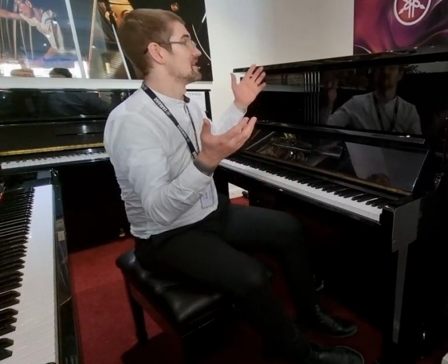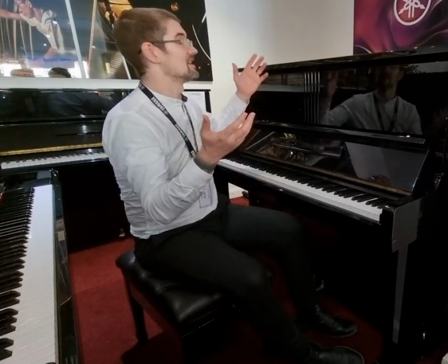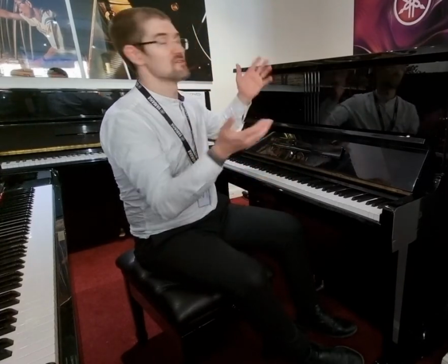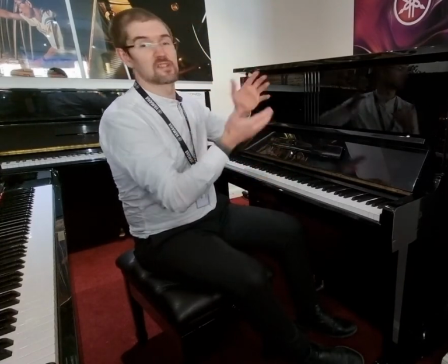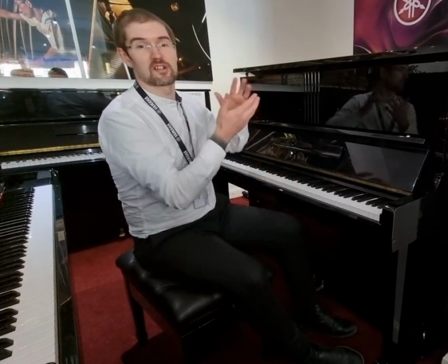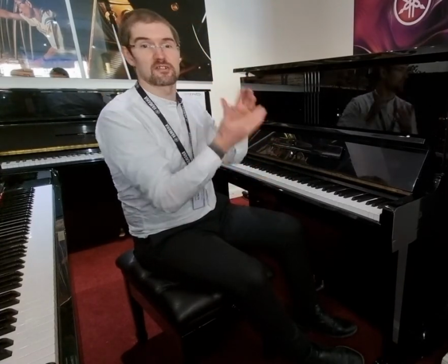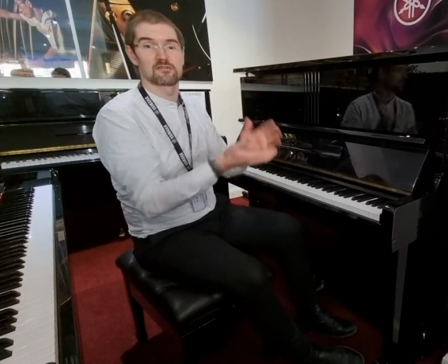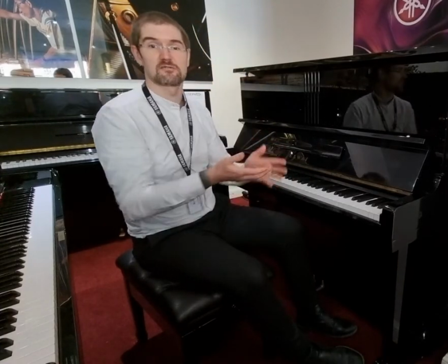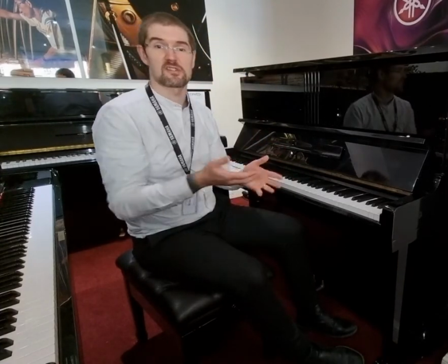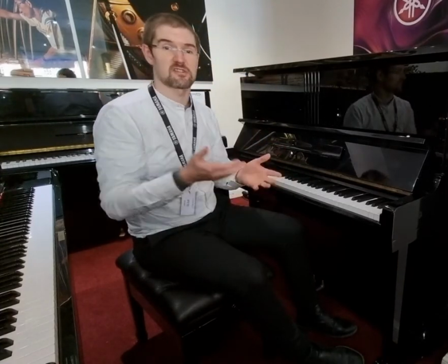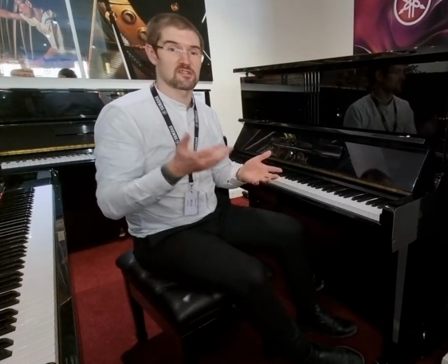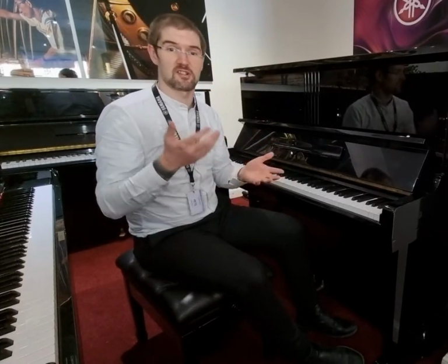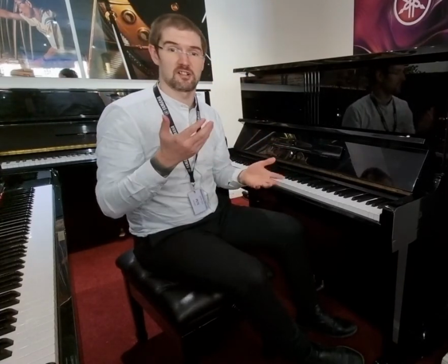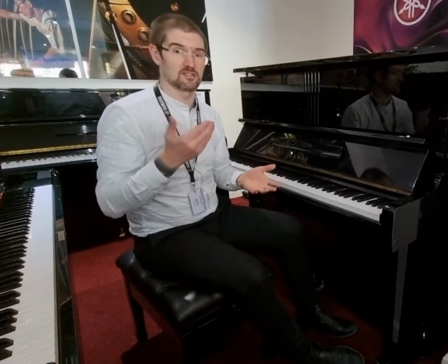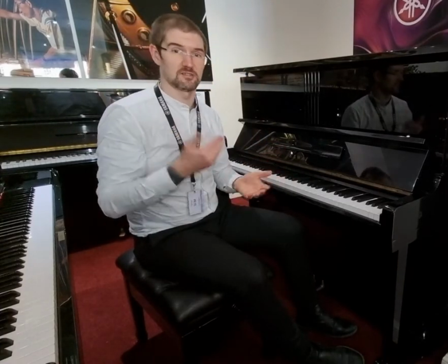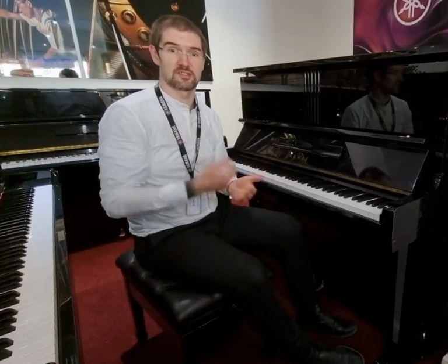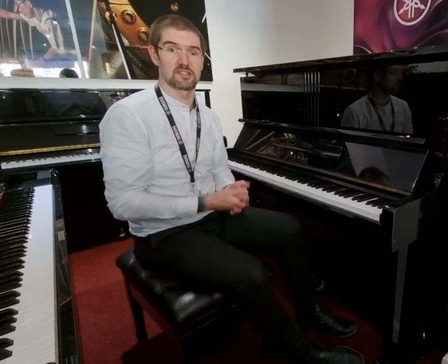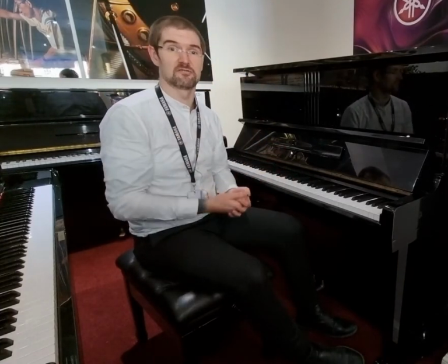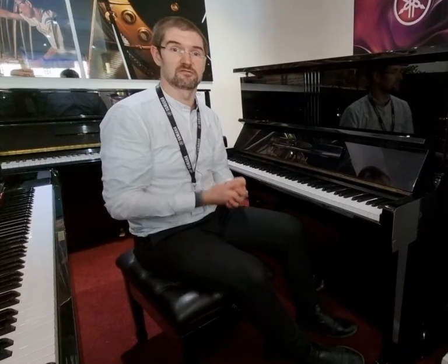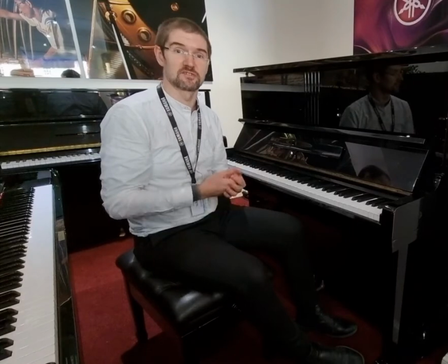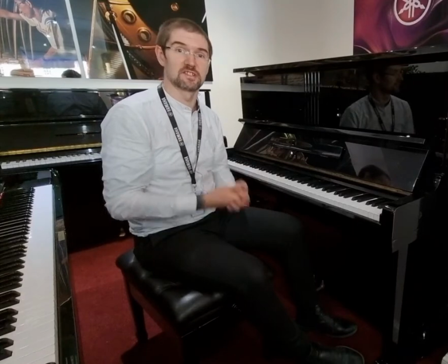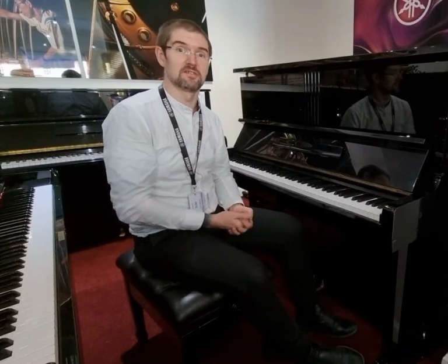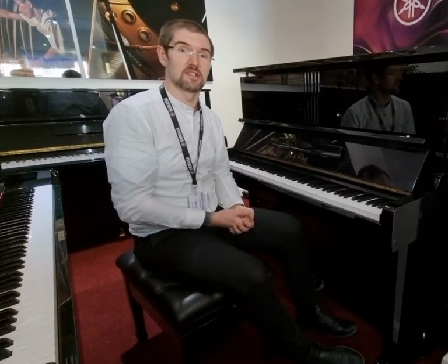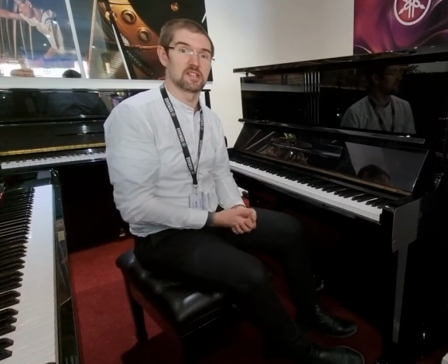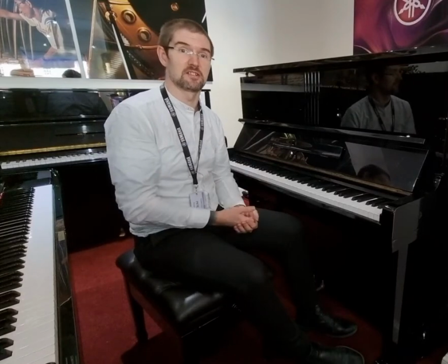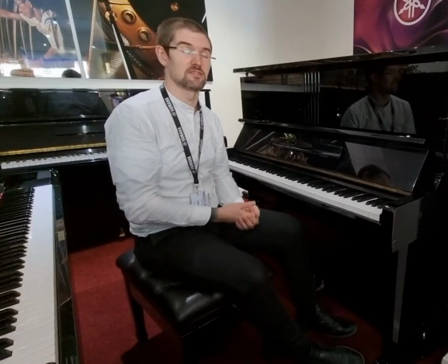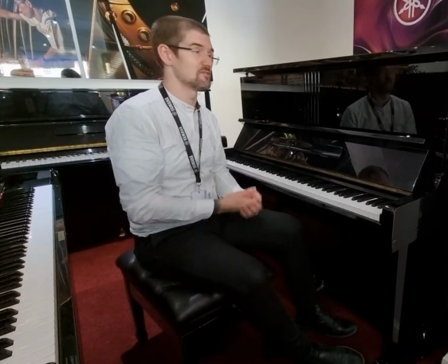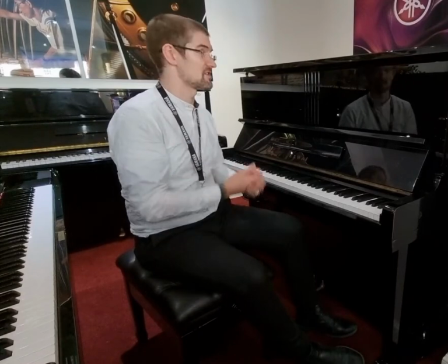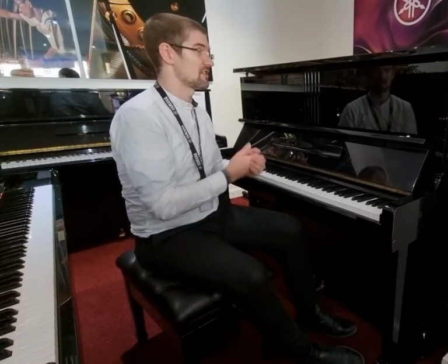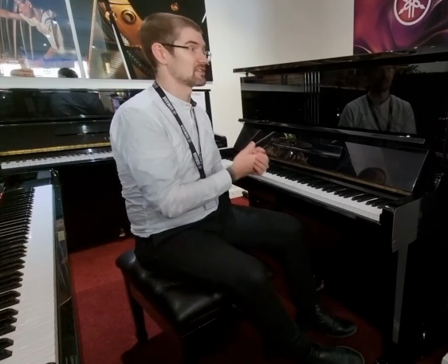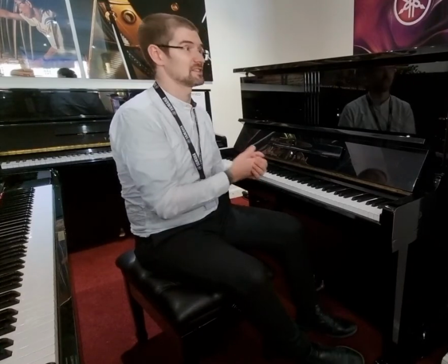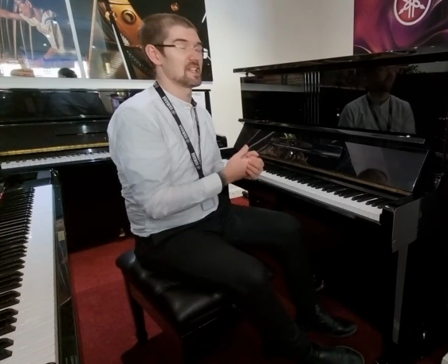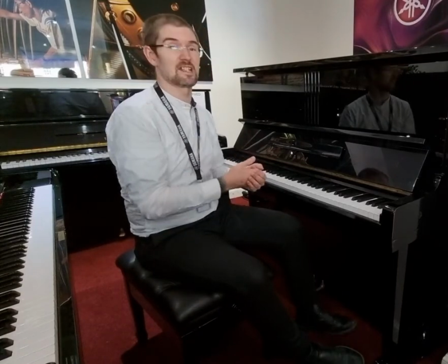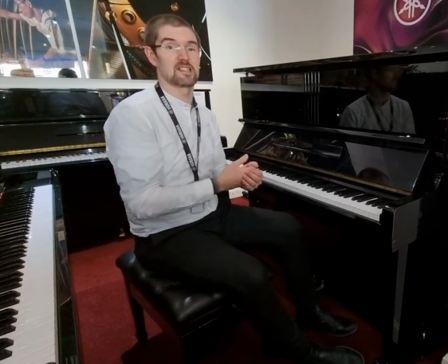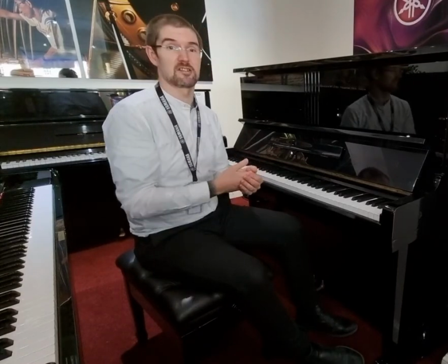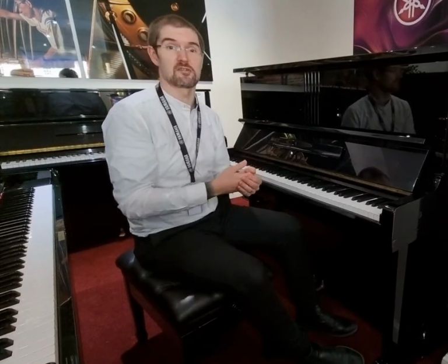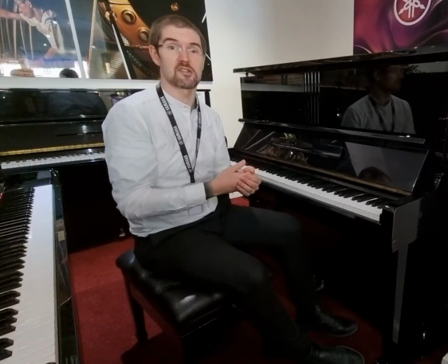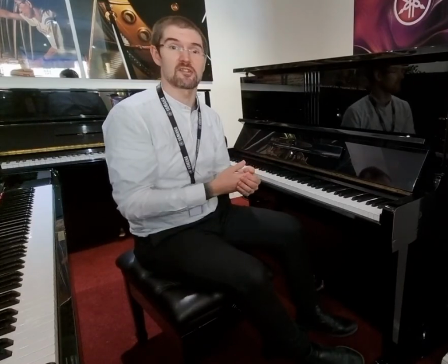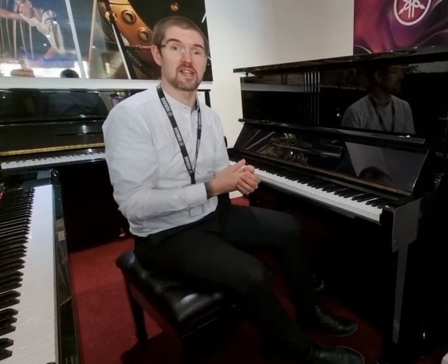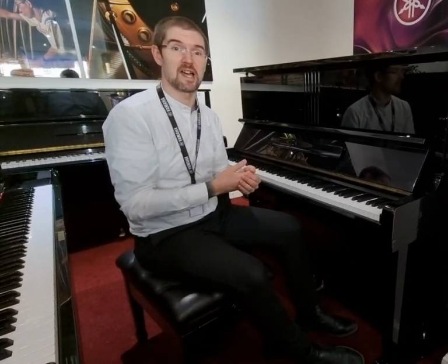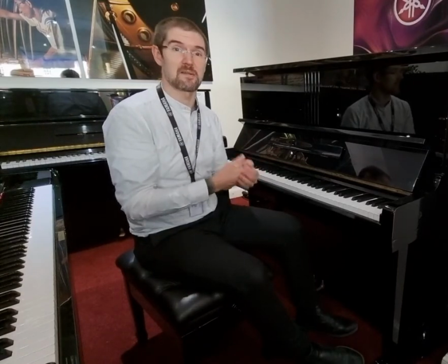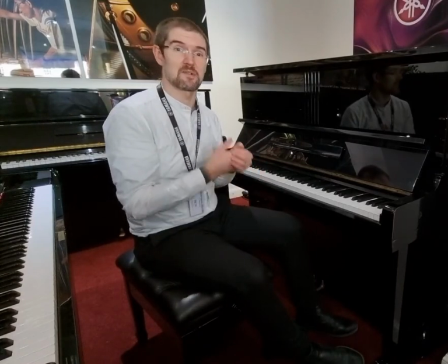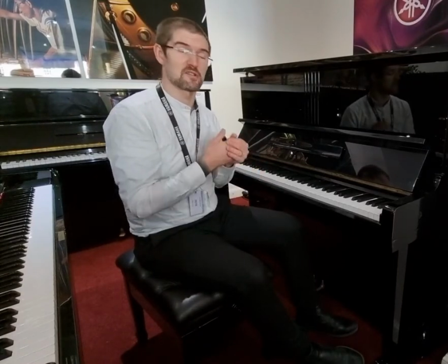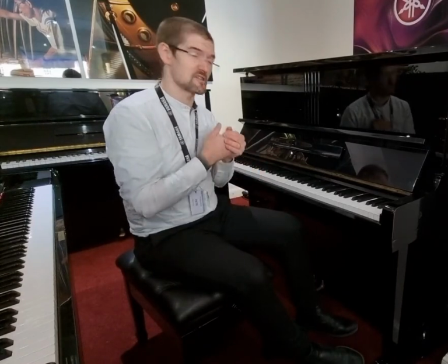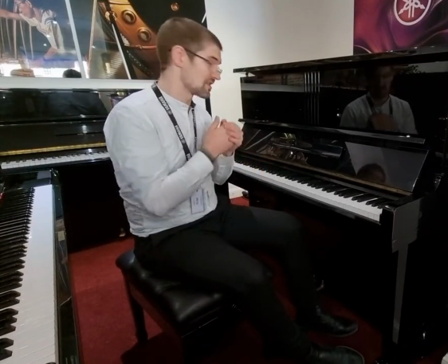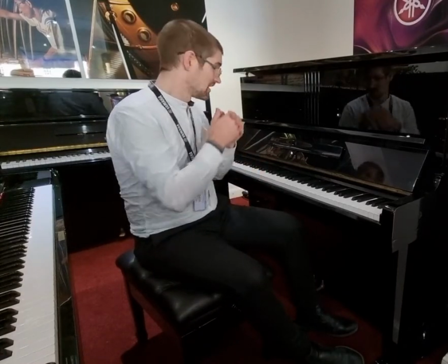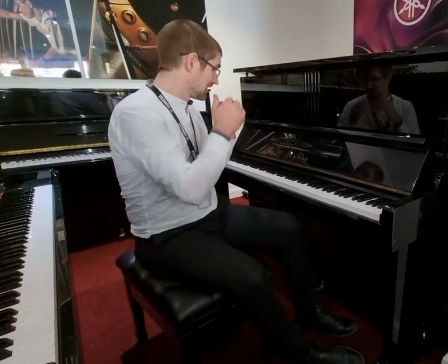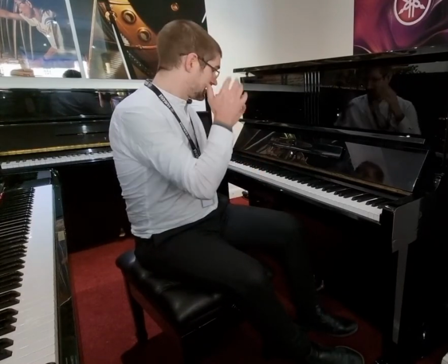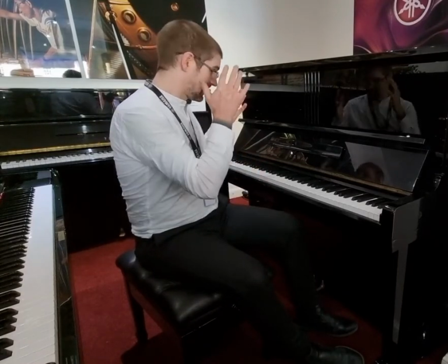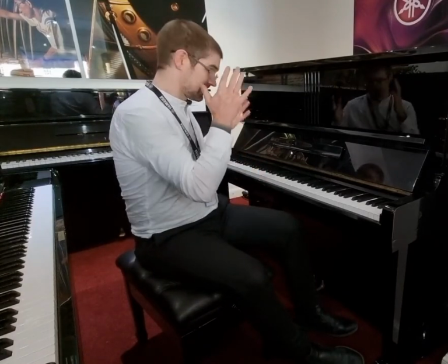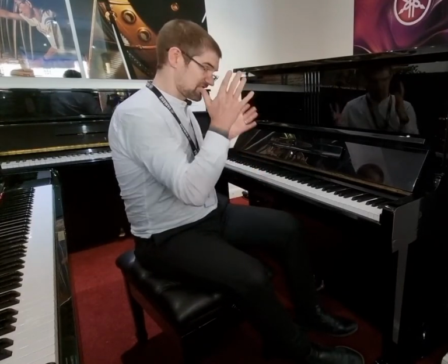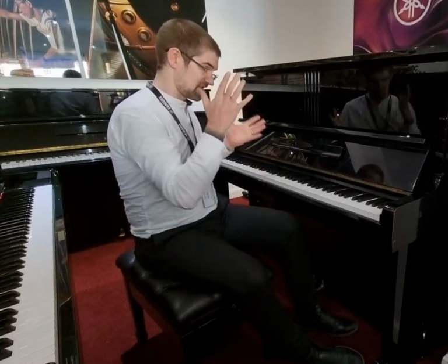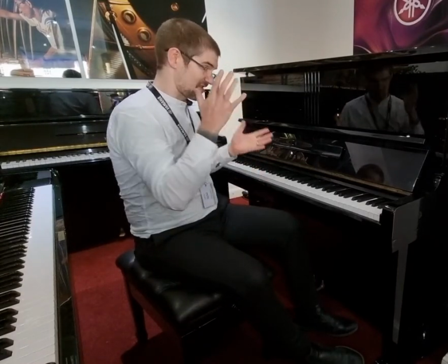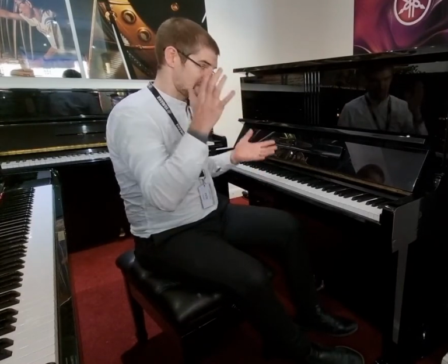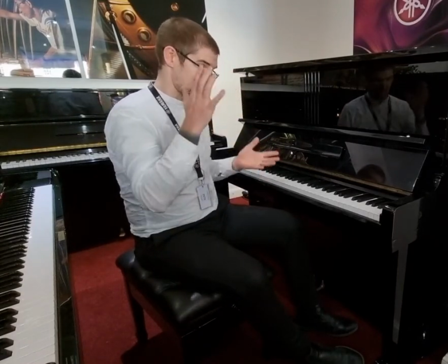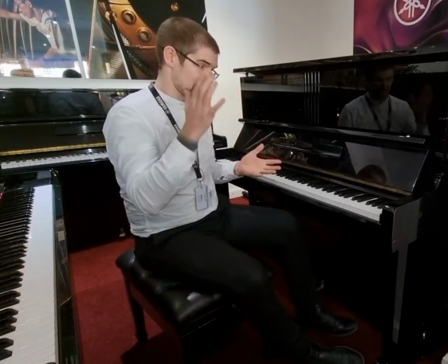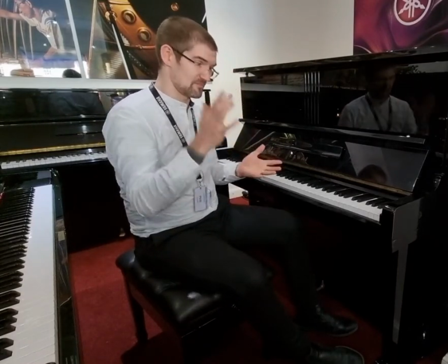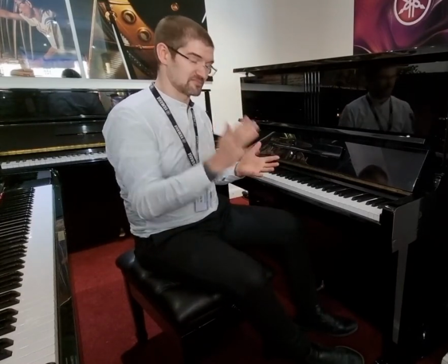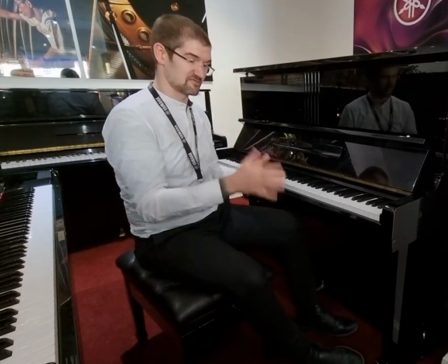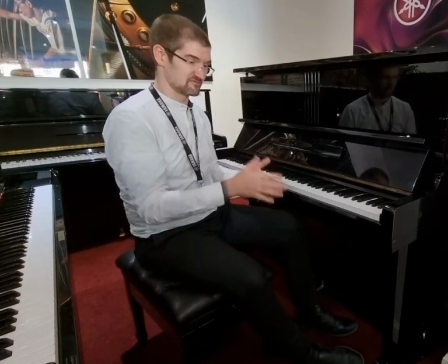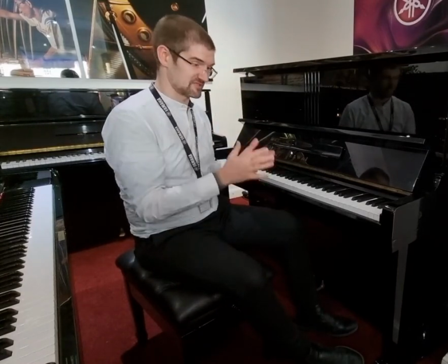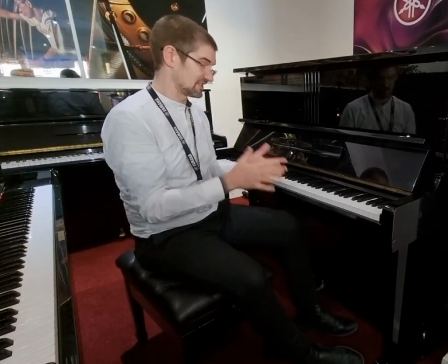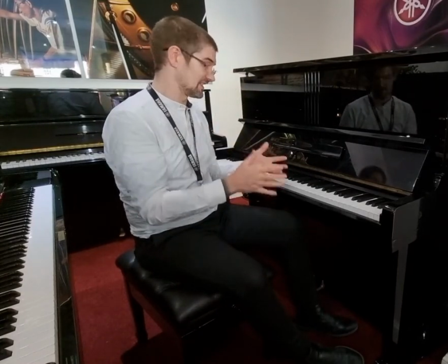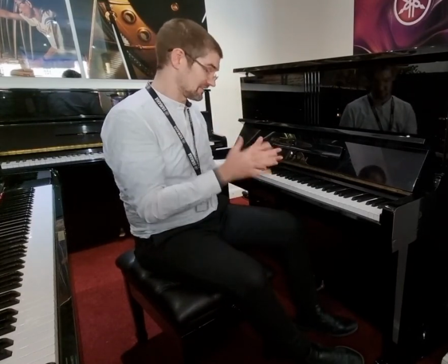The internals are looking really, really good. There's hardly any use on the hammers. It's just brilliant.